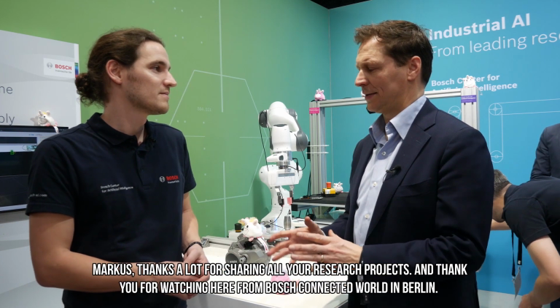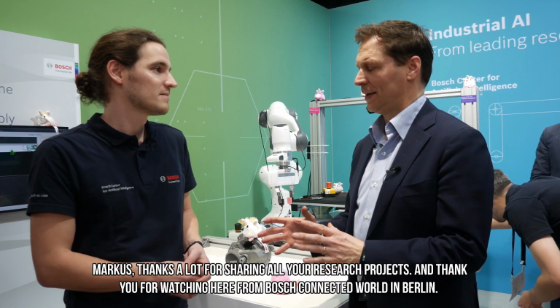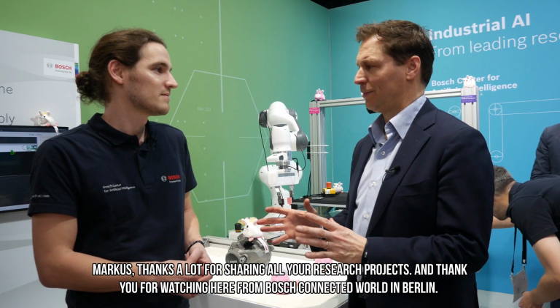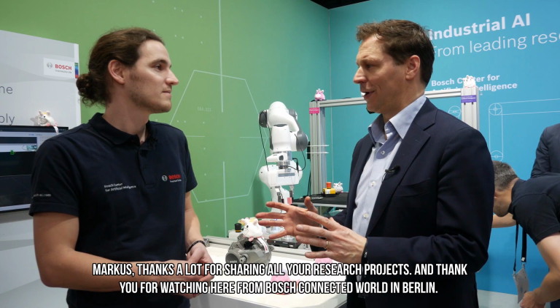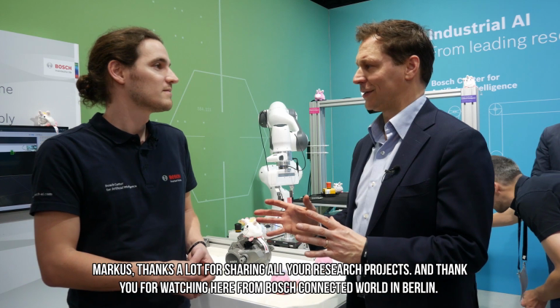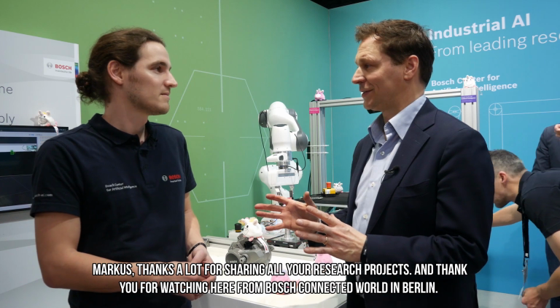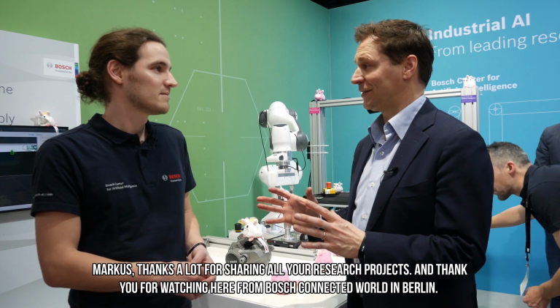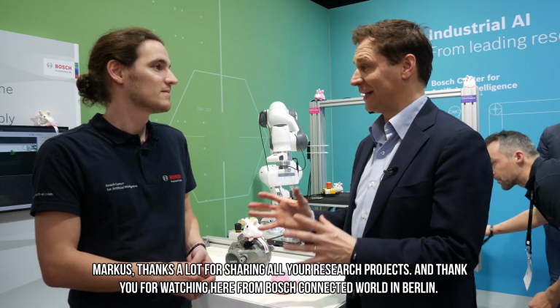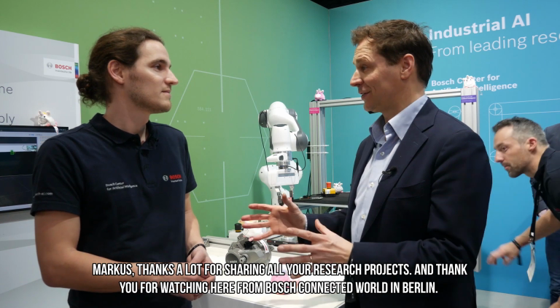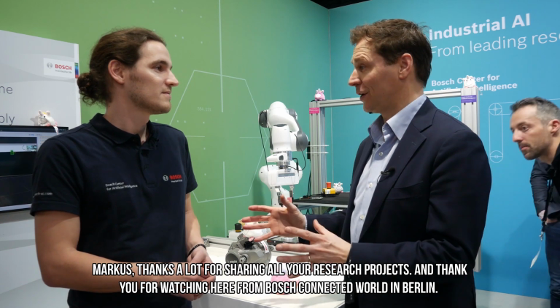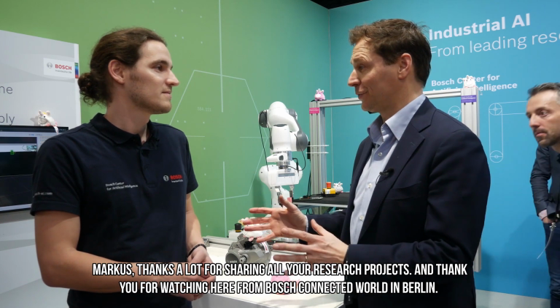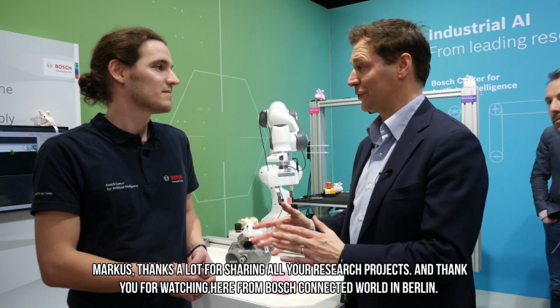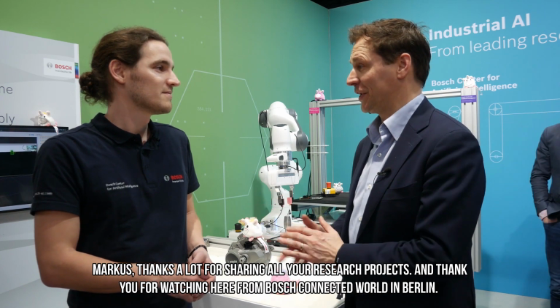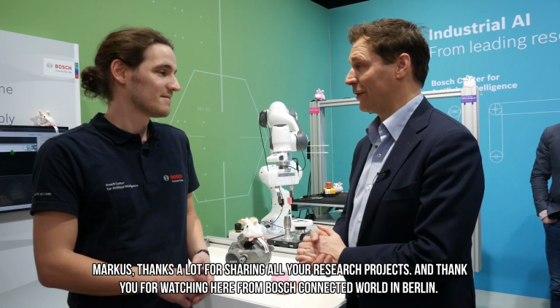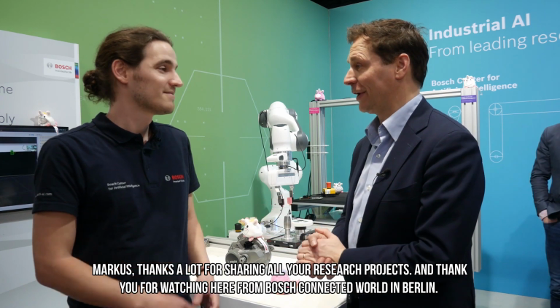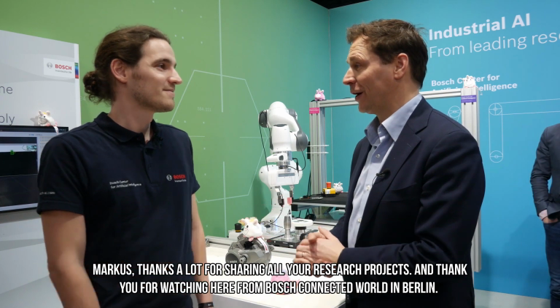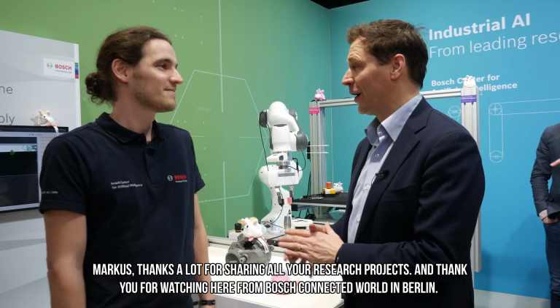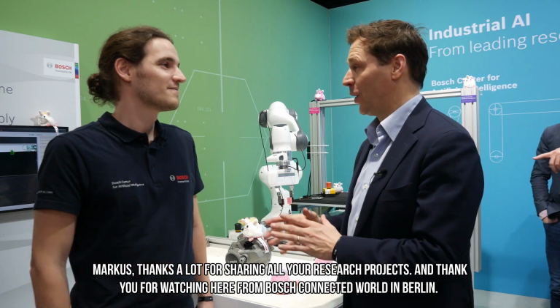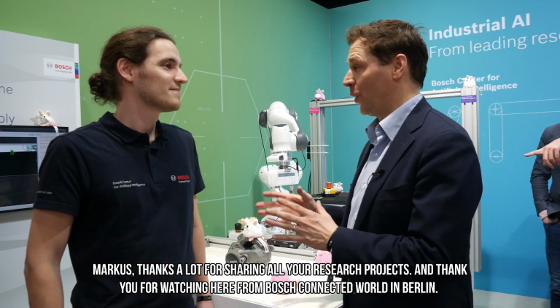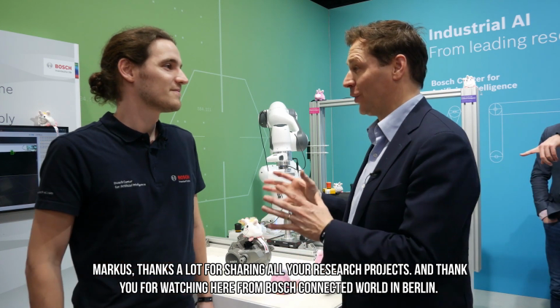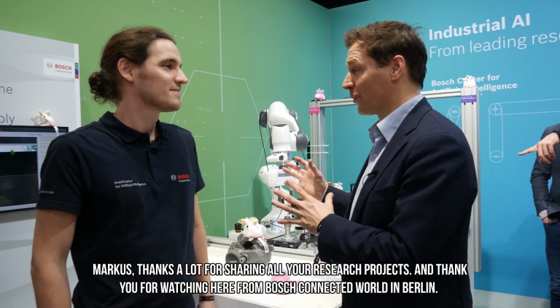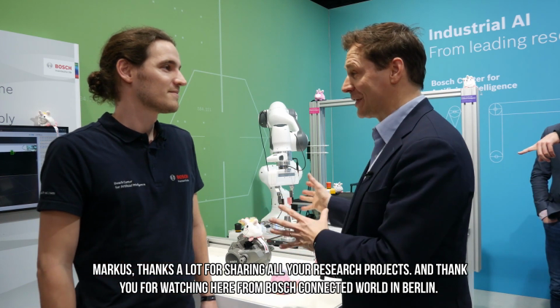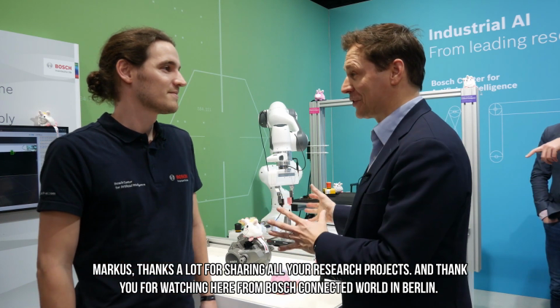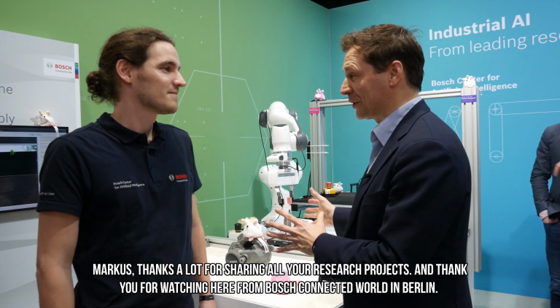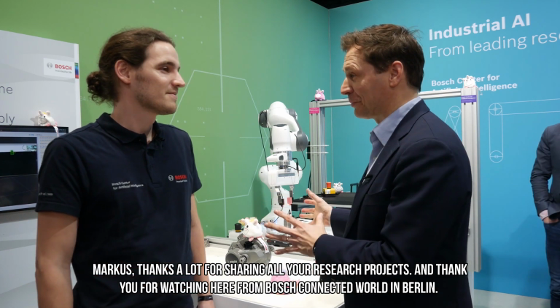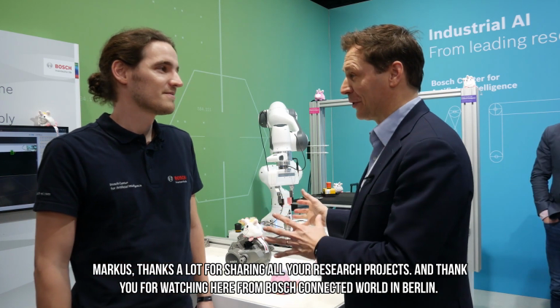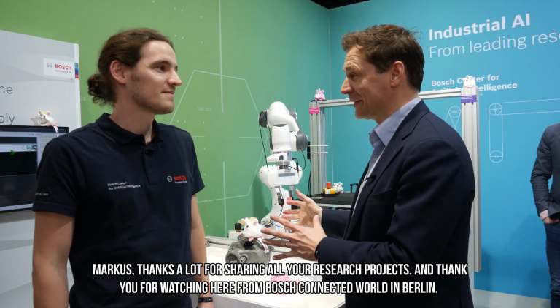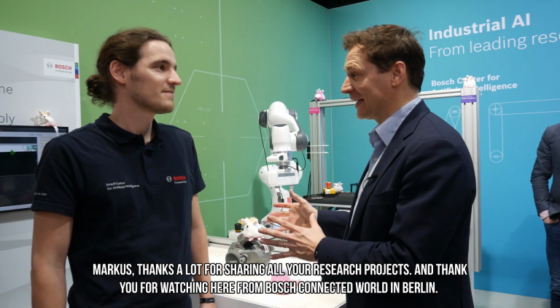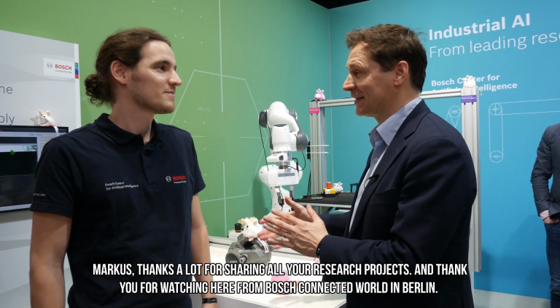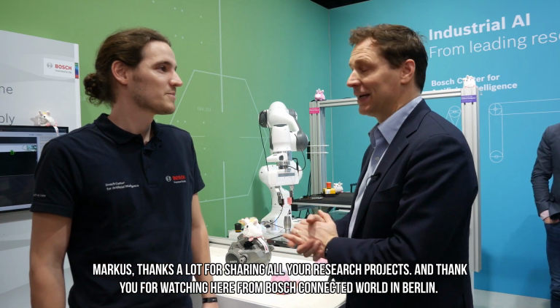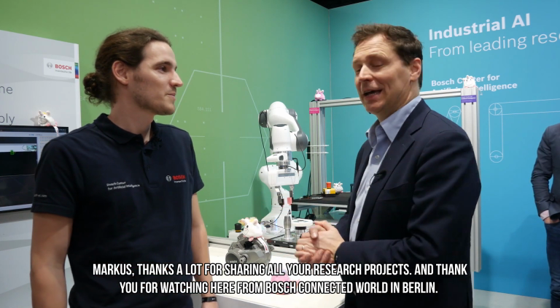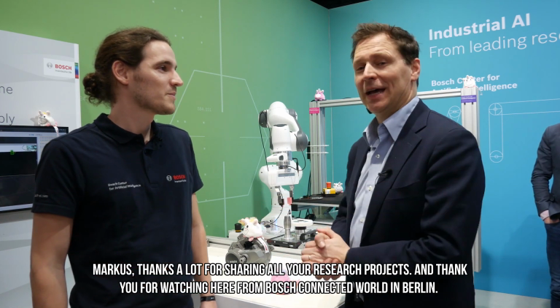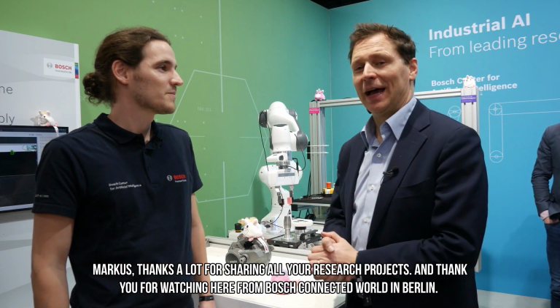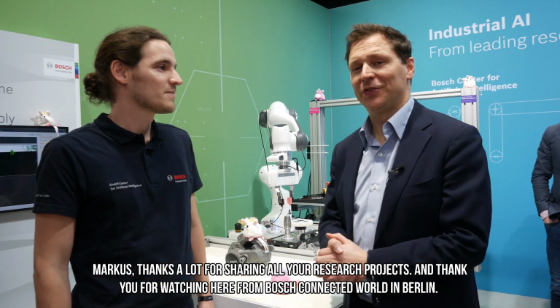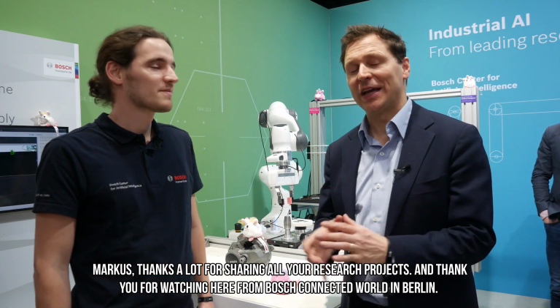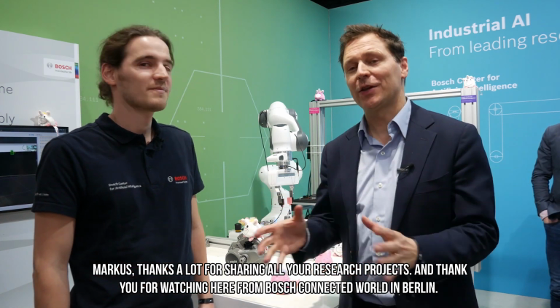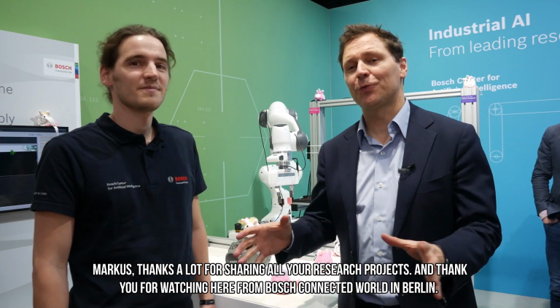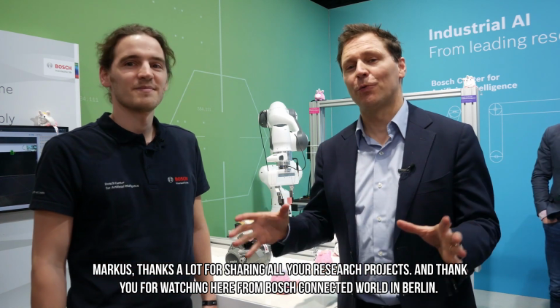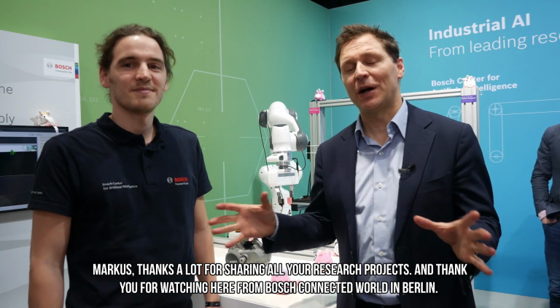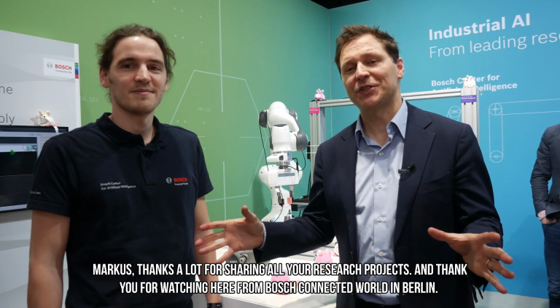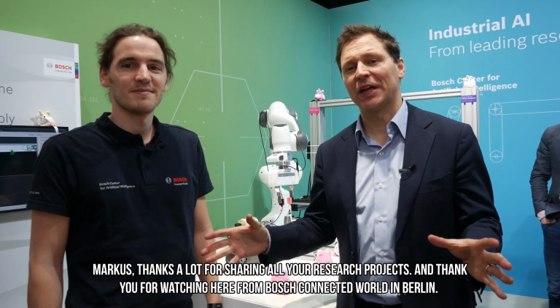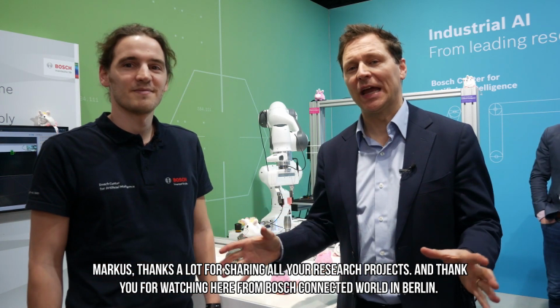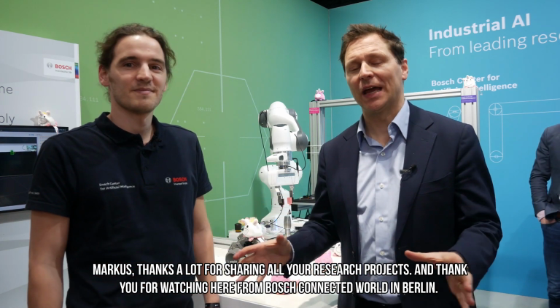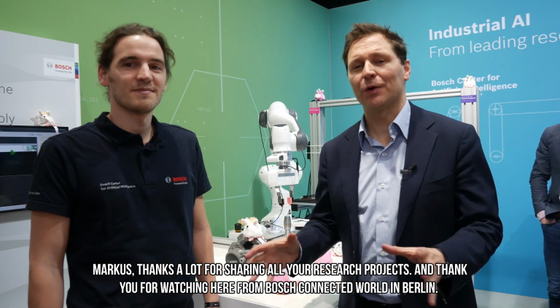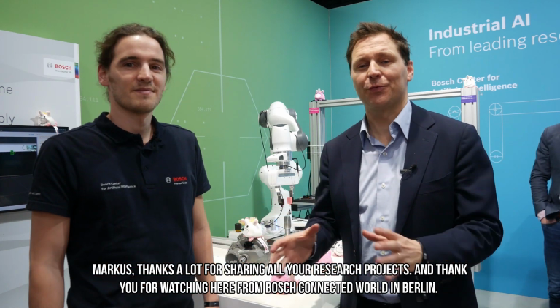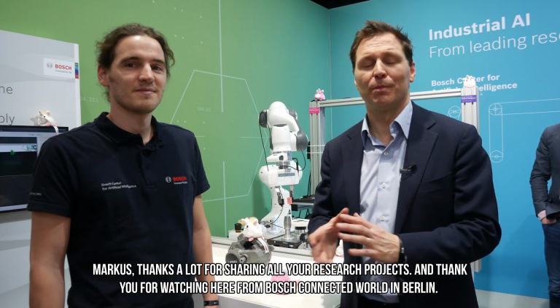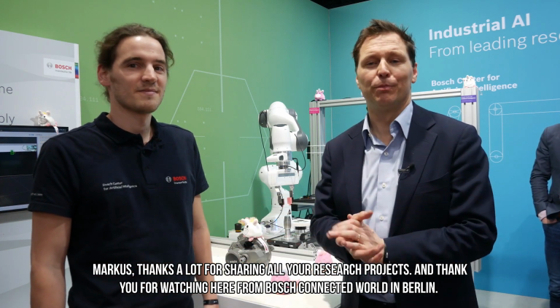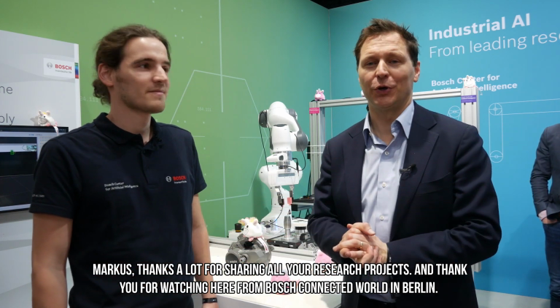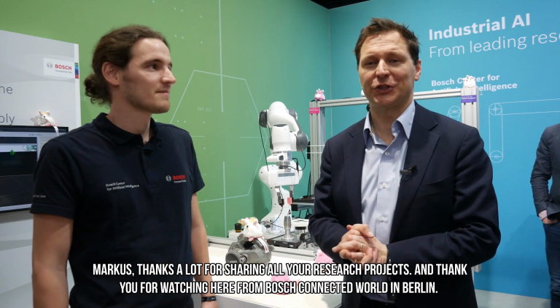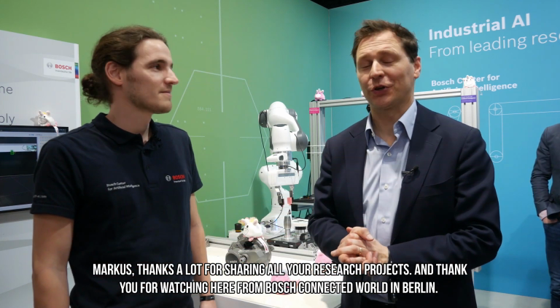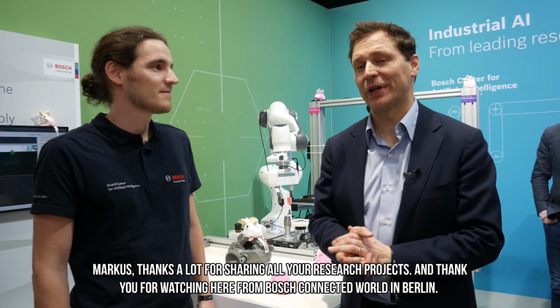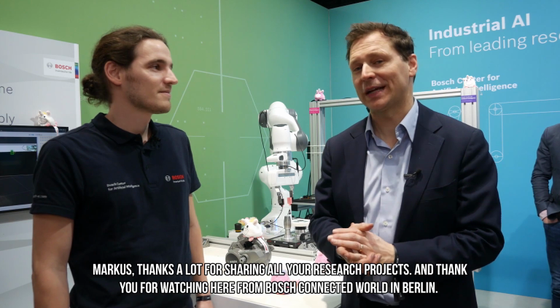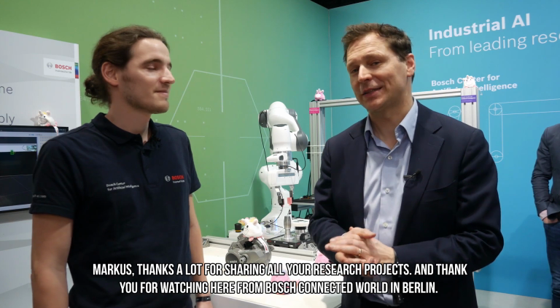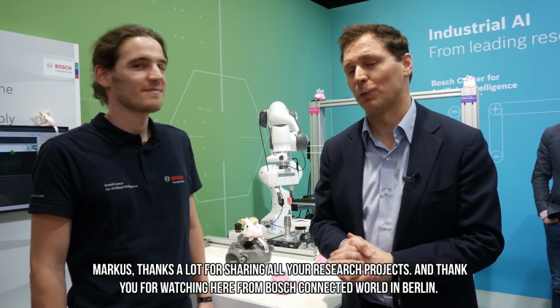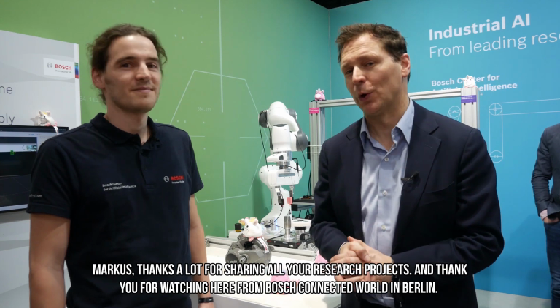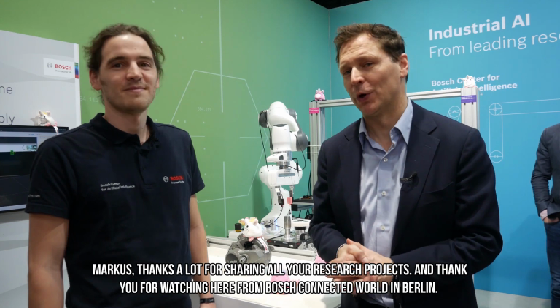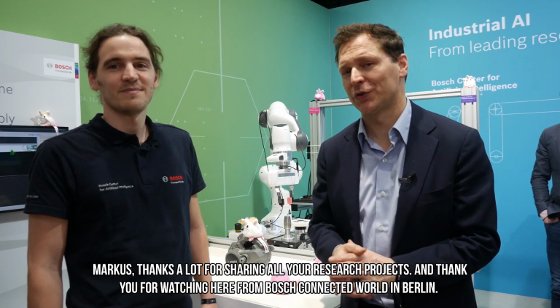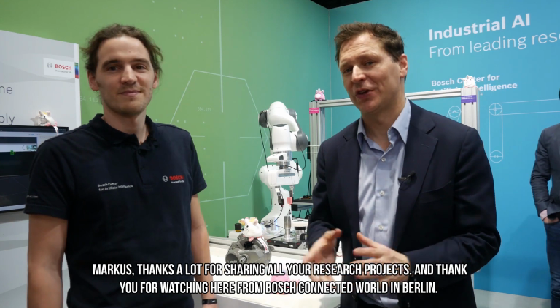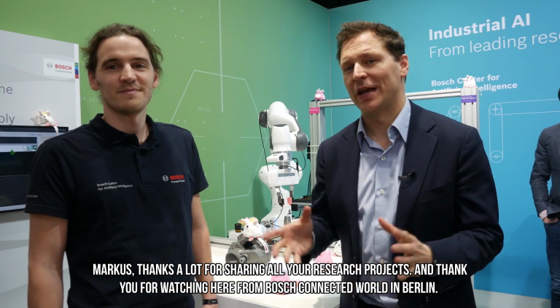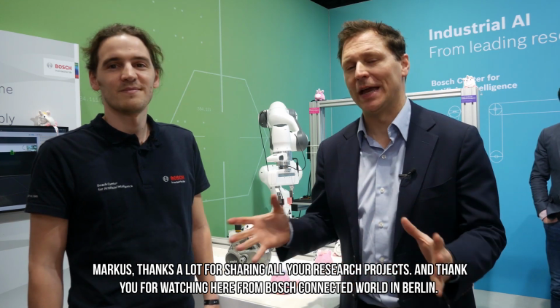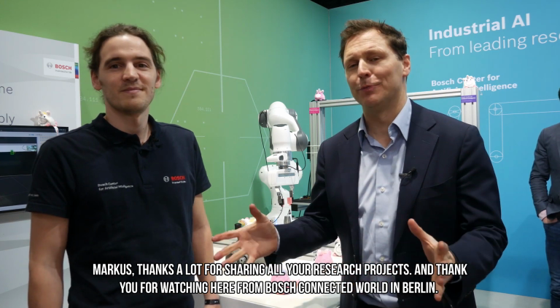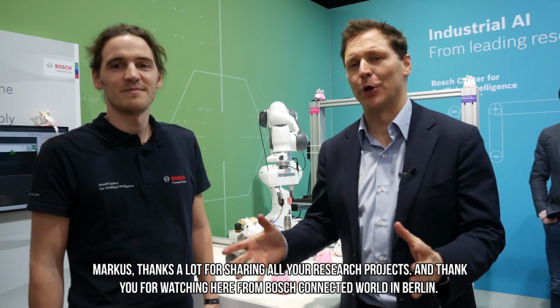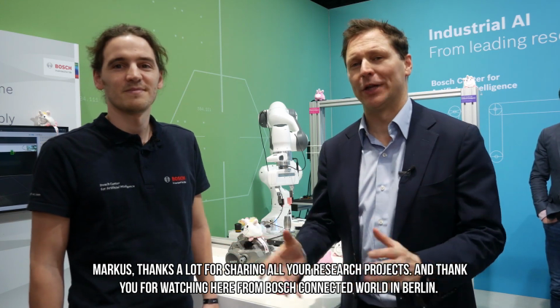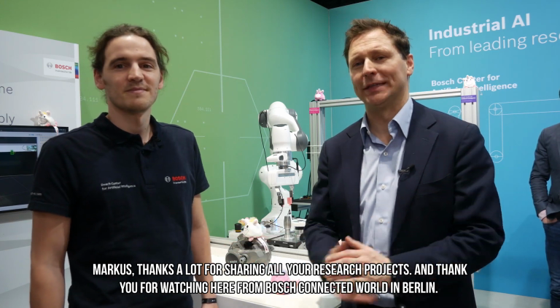Marcus, thanks a lot for sharing all your research projects, and thank you for watching here from Bosch Connected World in Berlin.